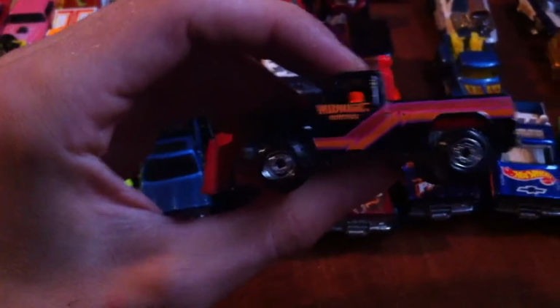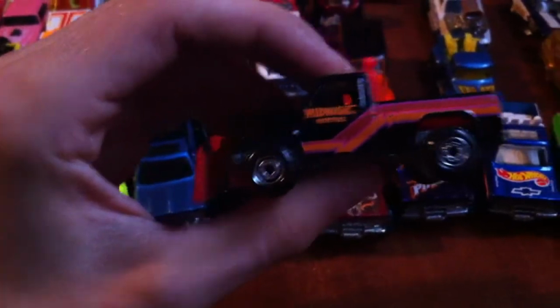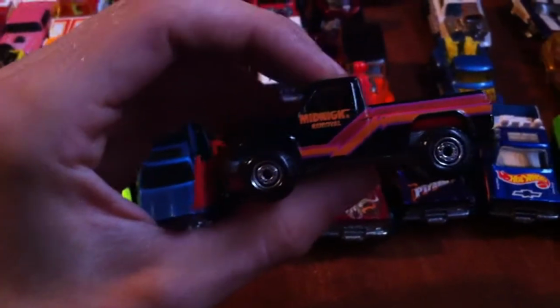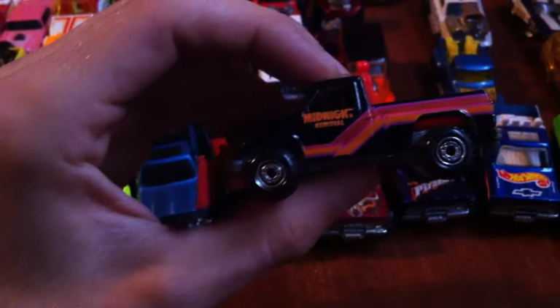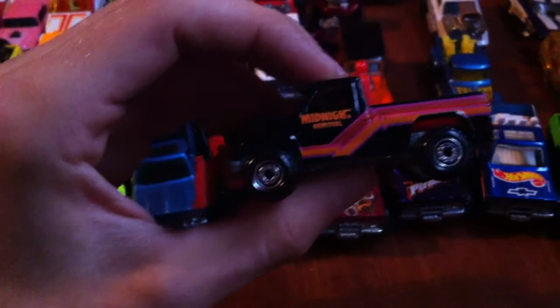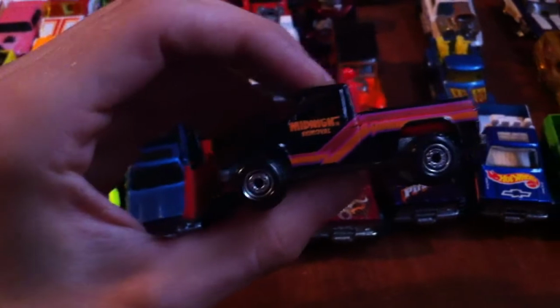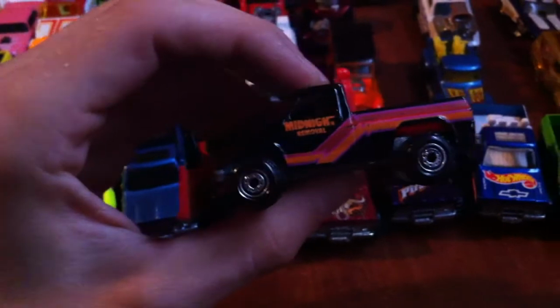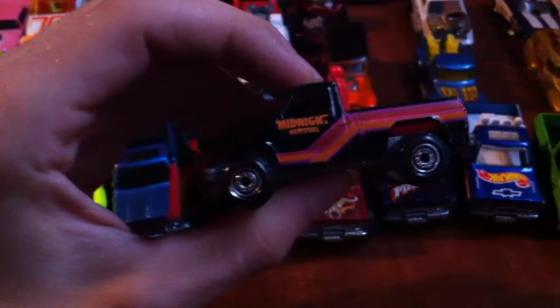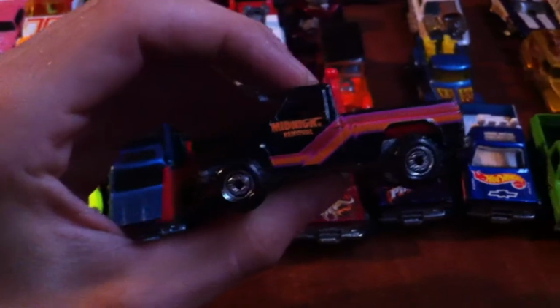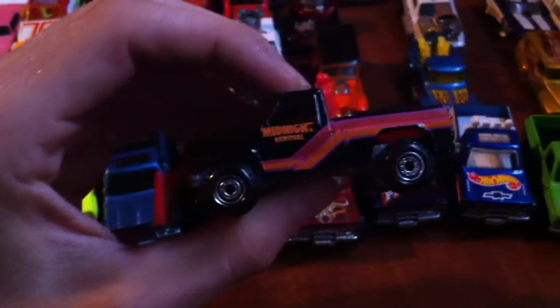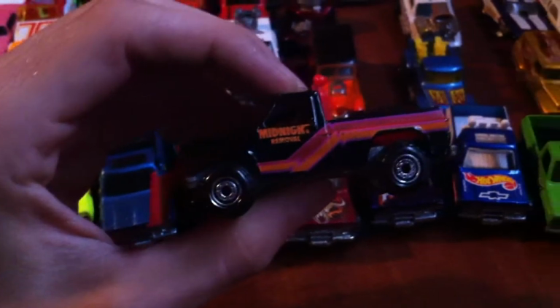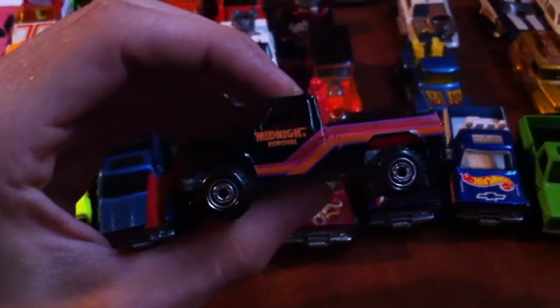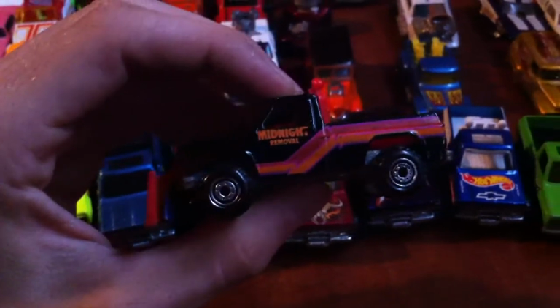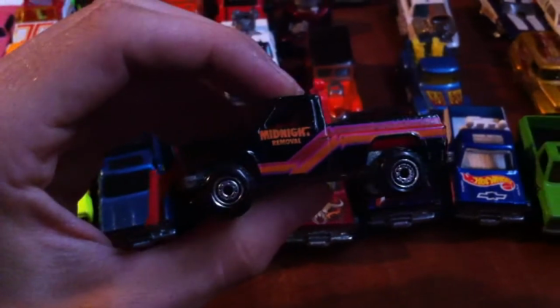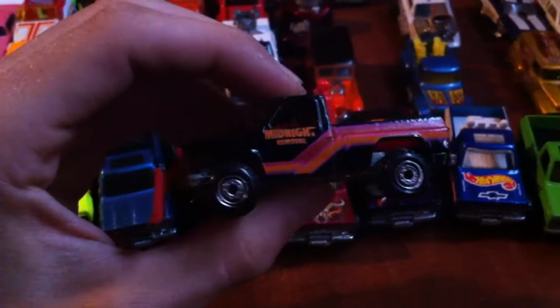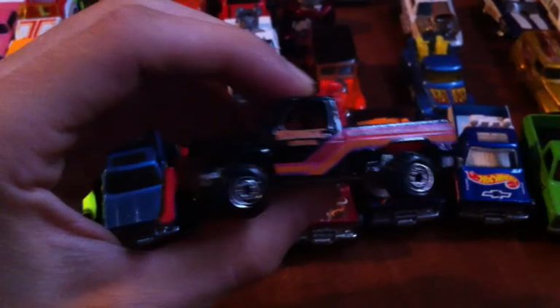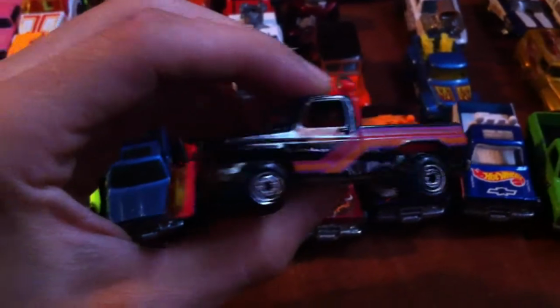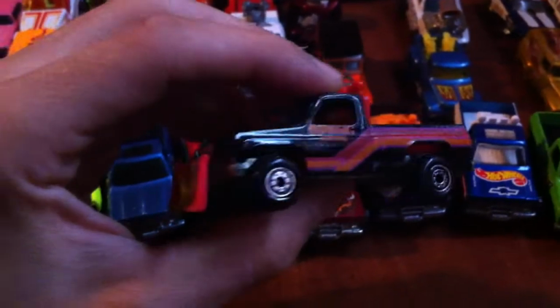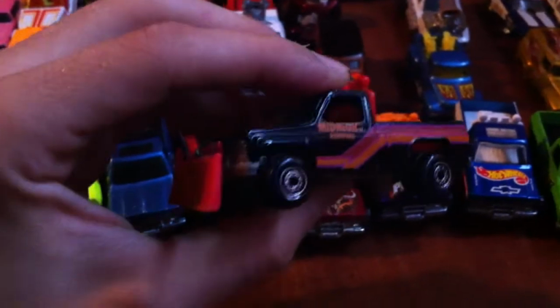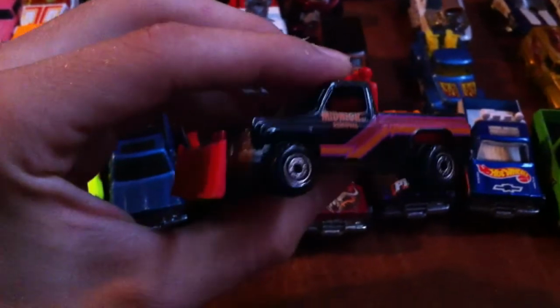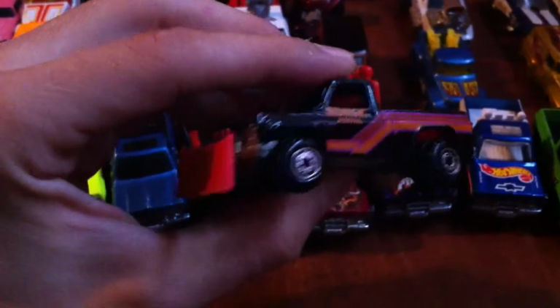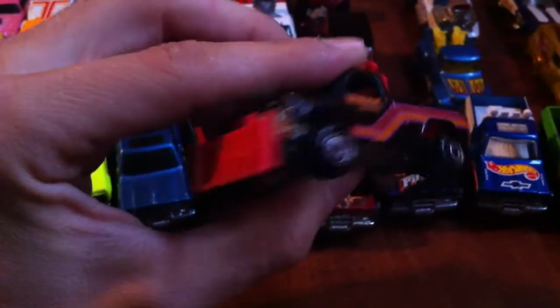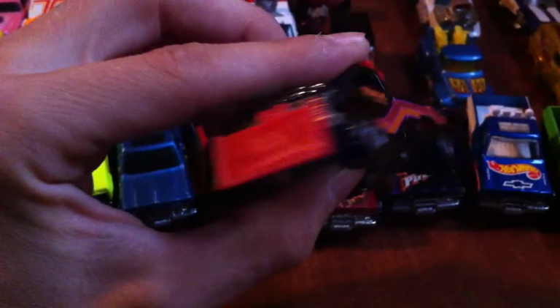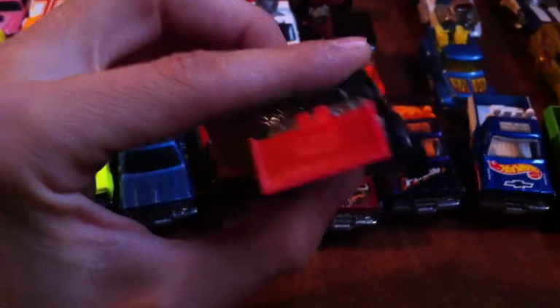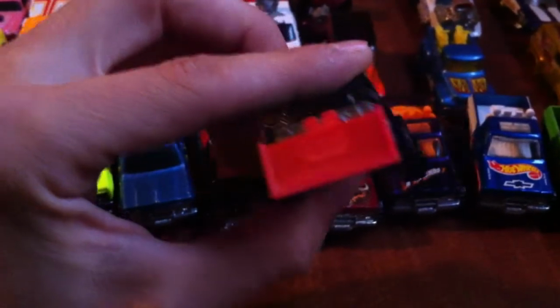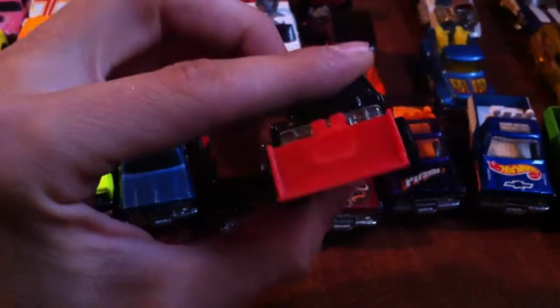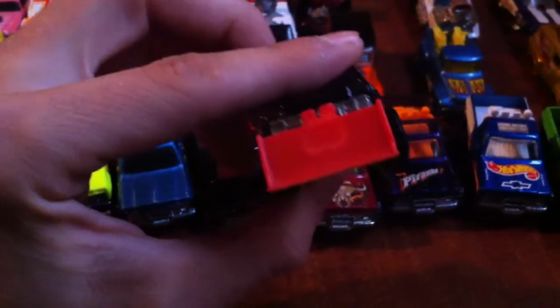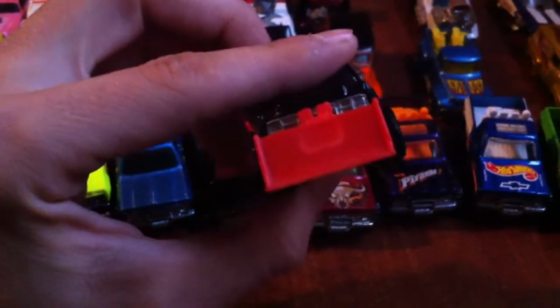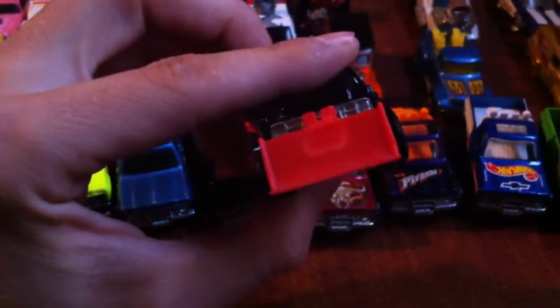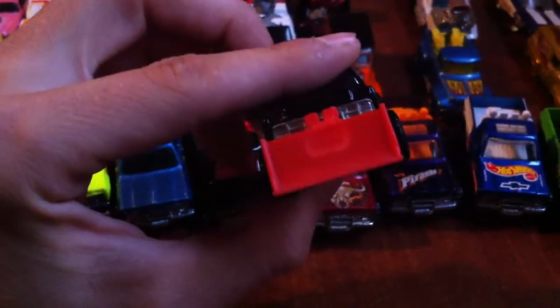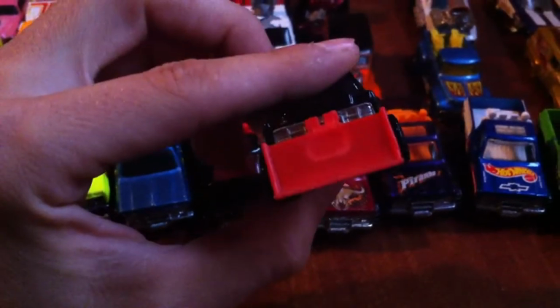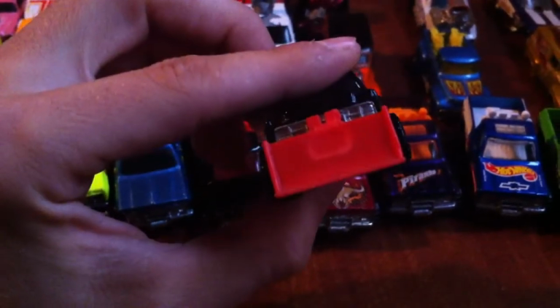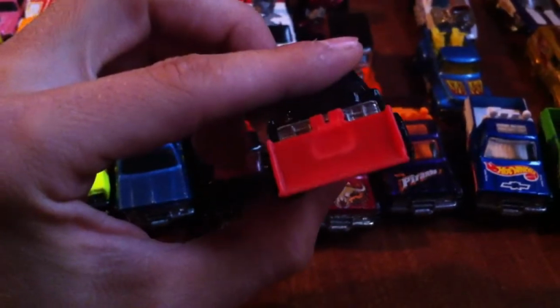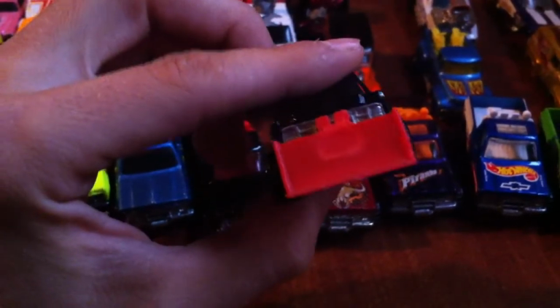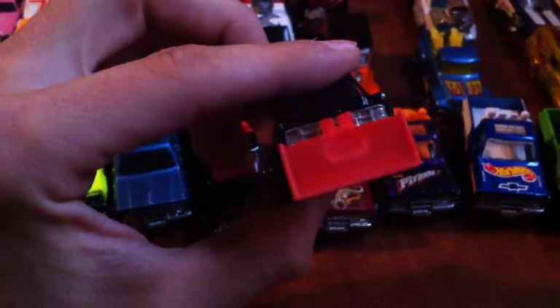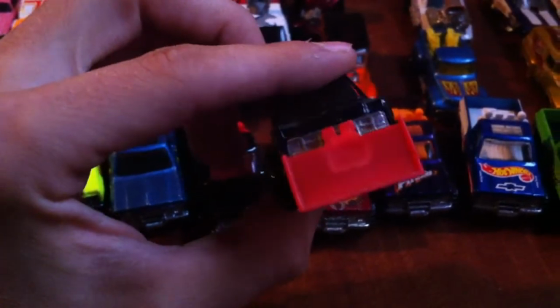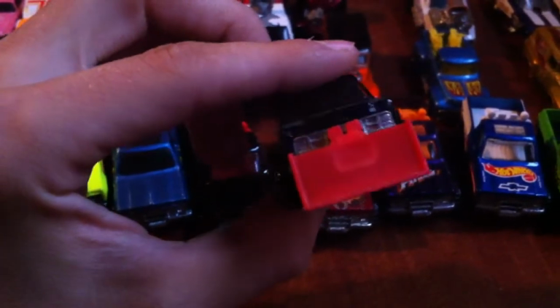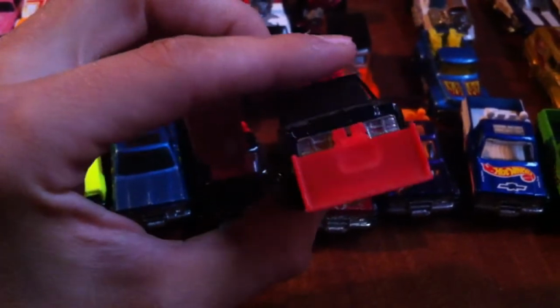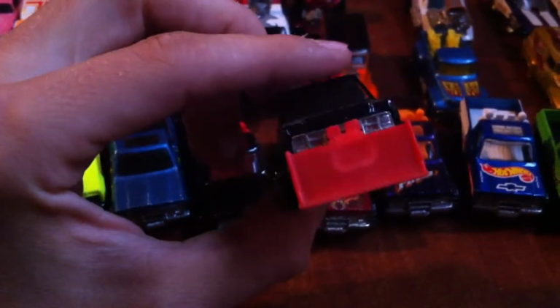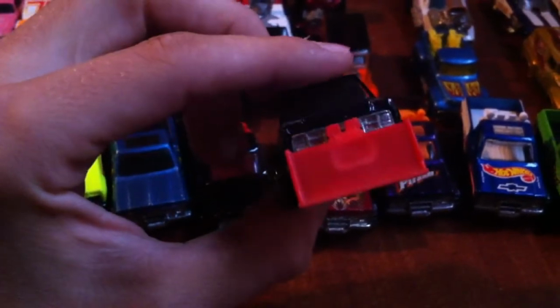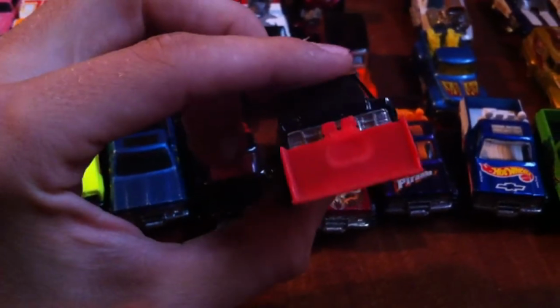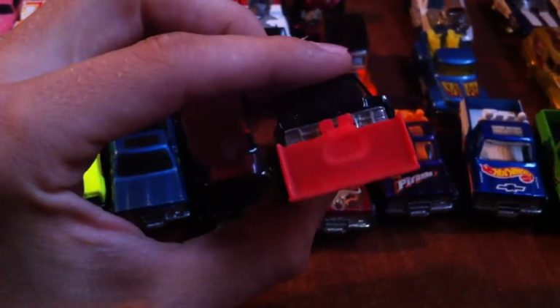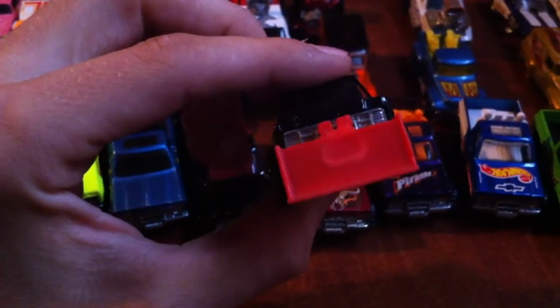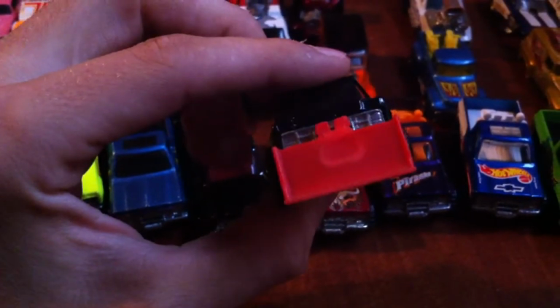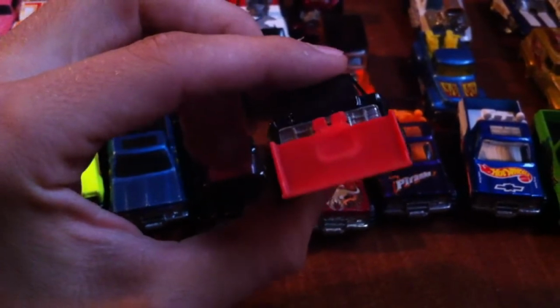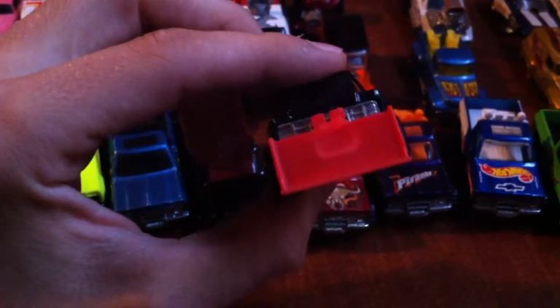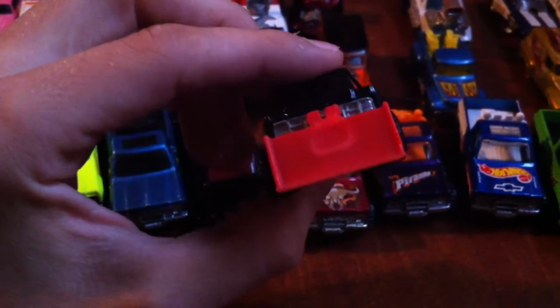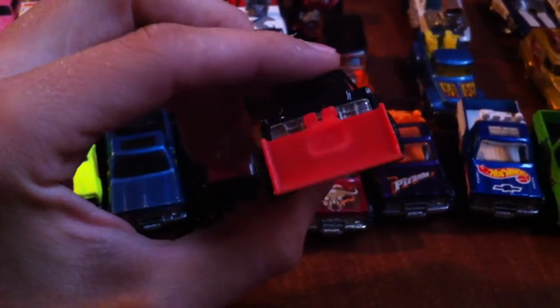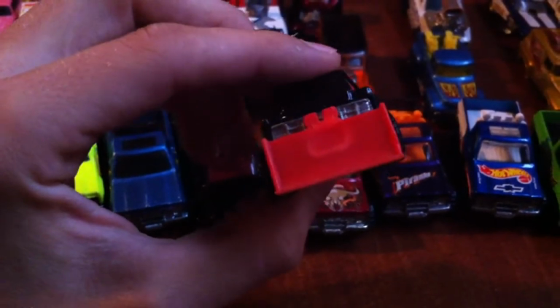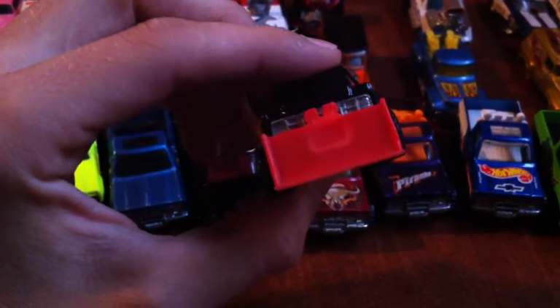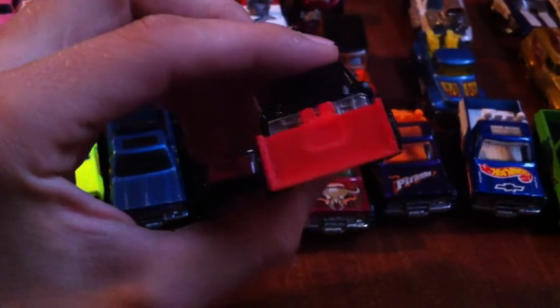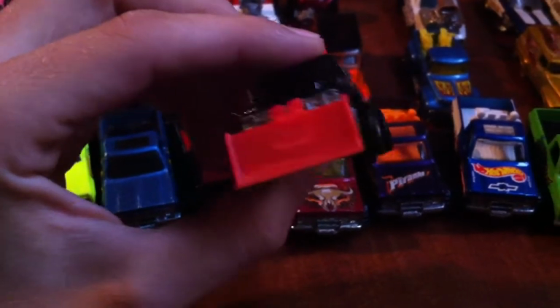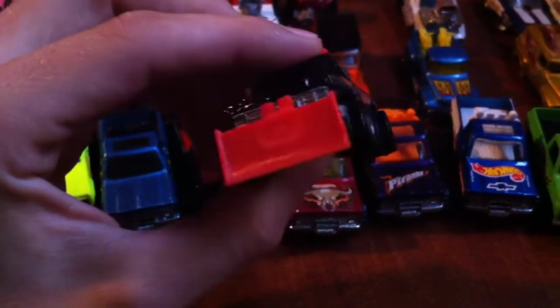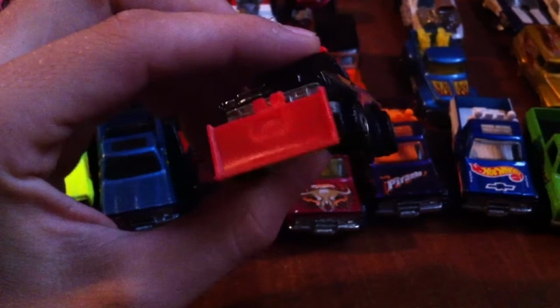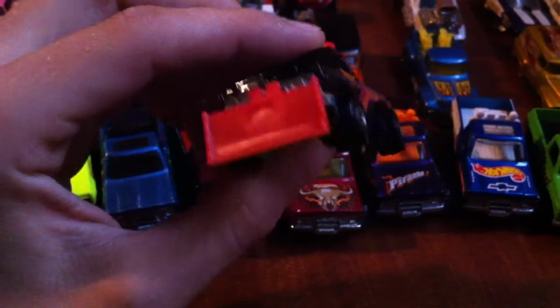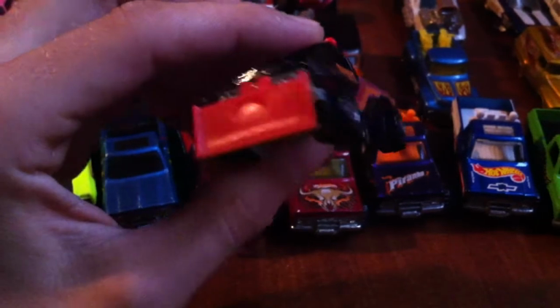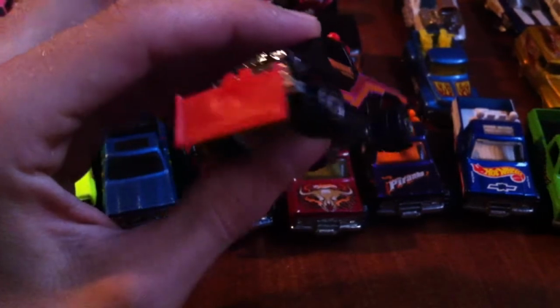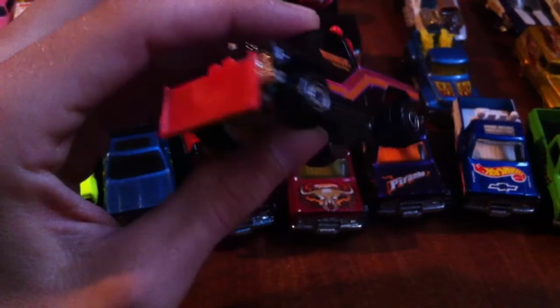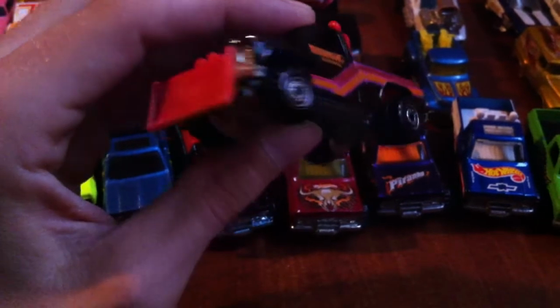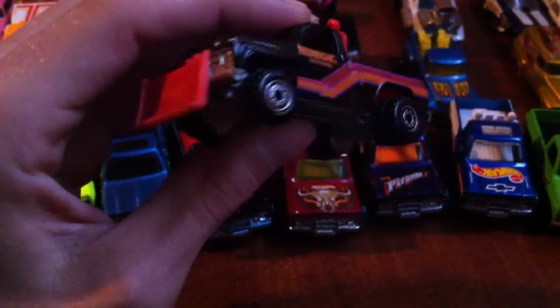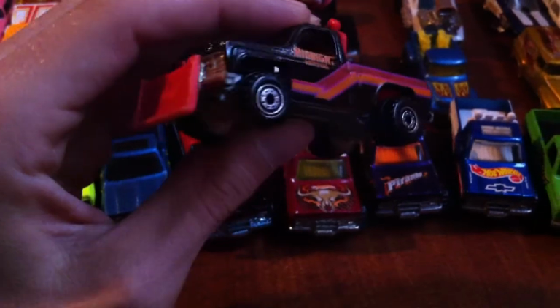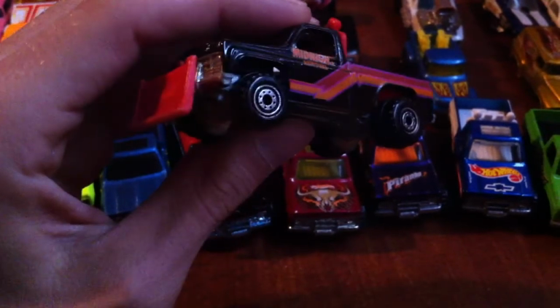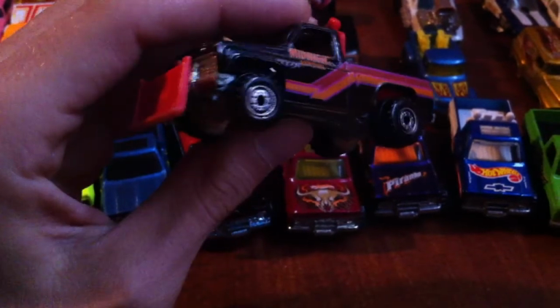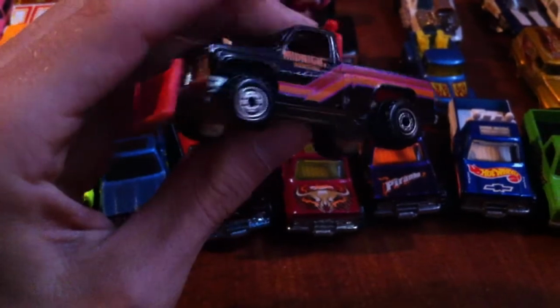Nice midnight removal - I love this truck. I put a lot of miles on this next one I'm about to show you.